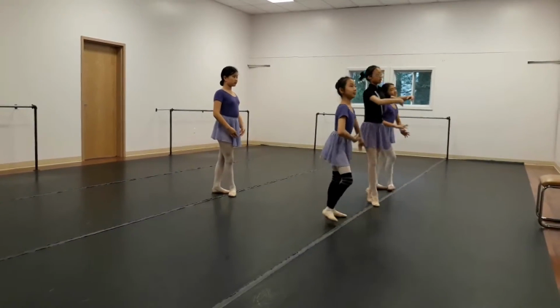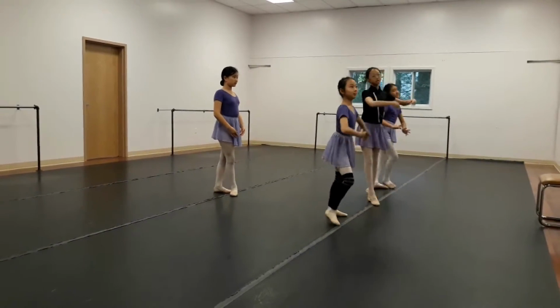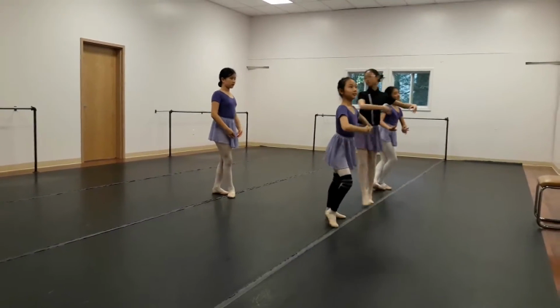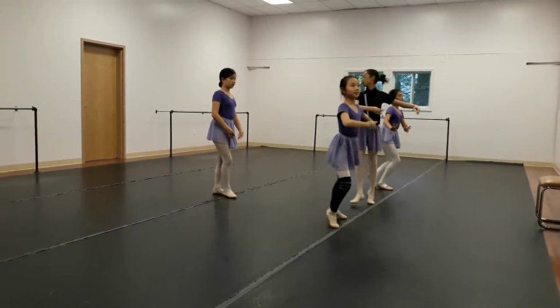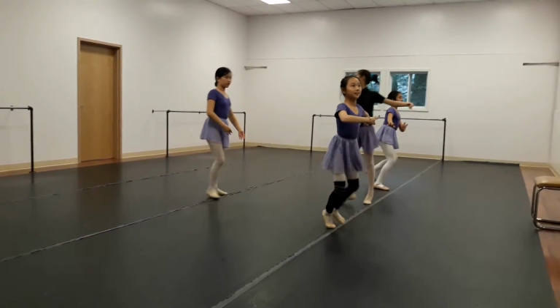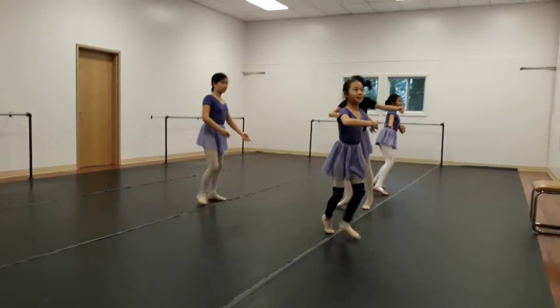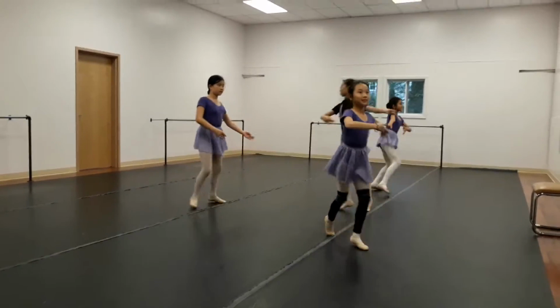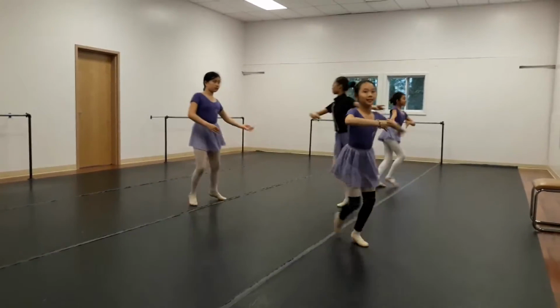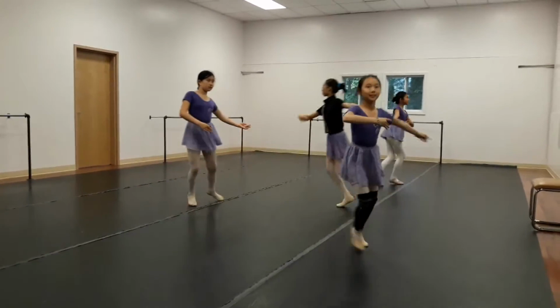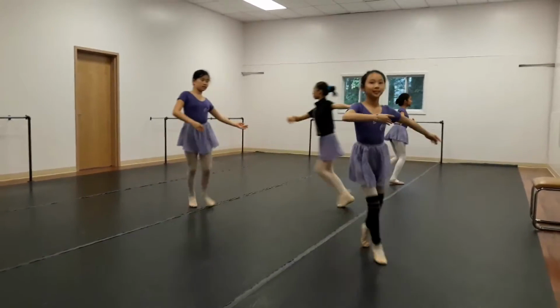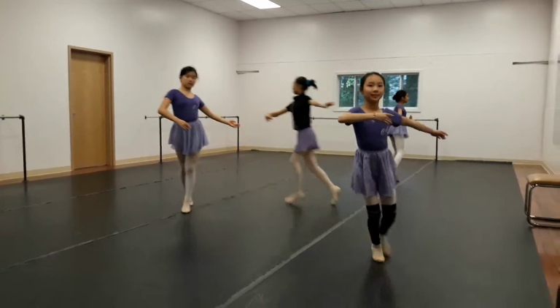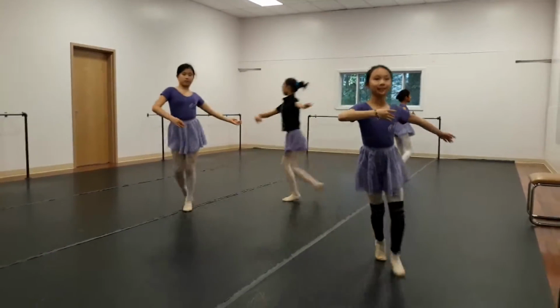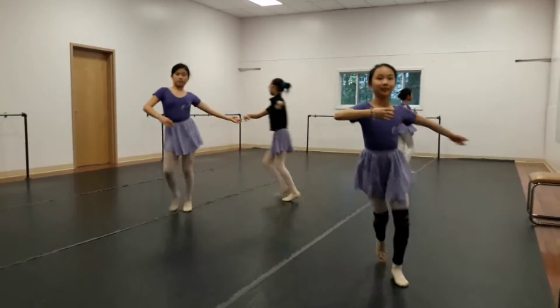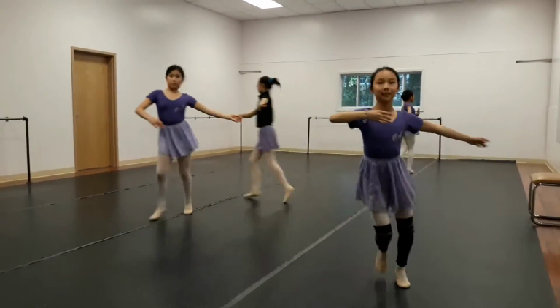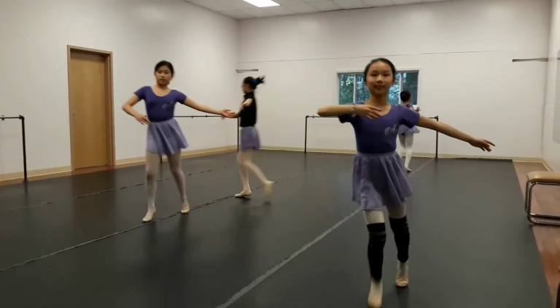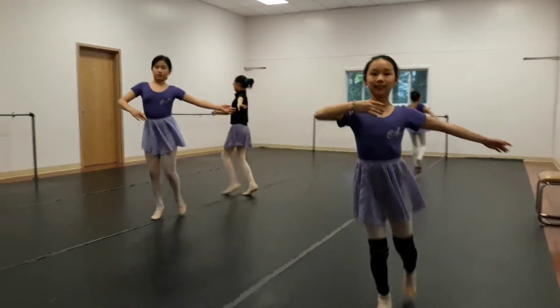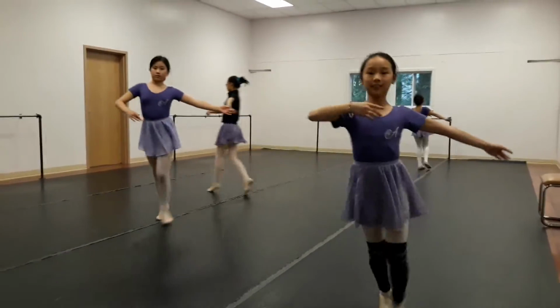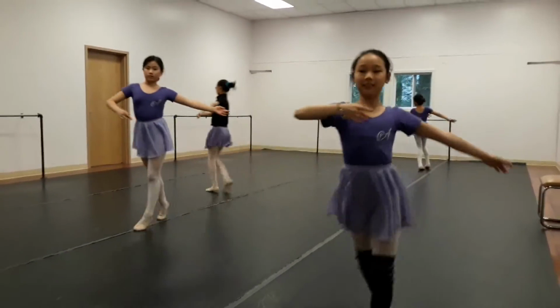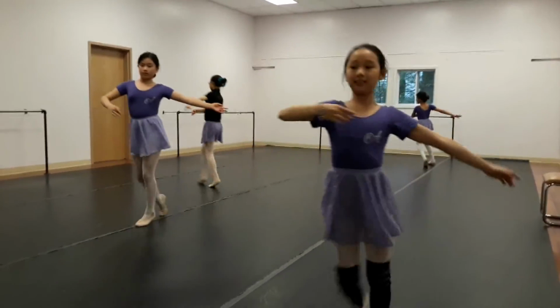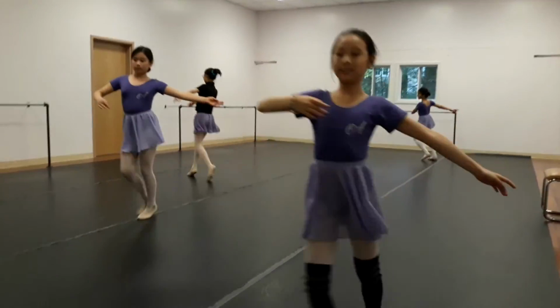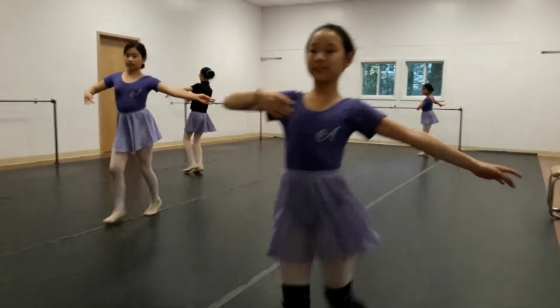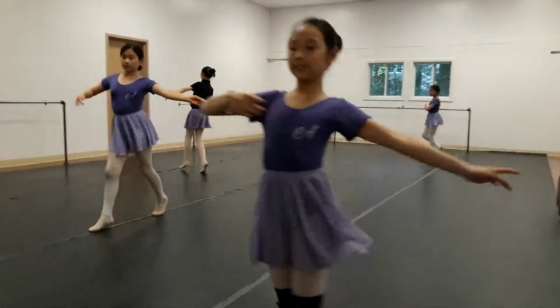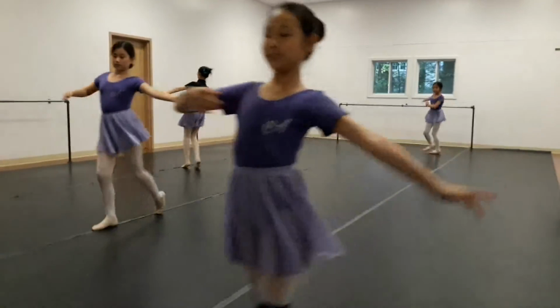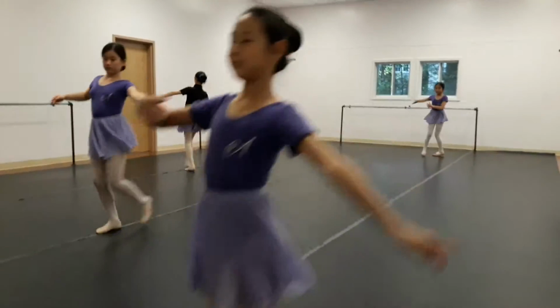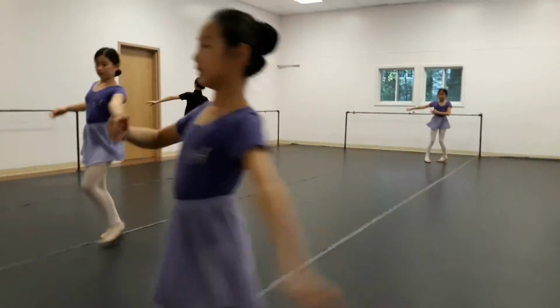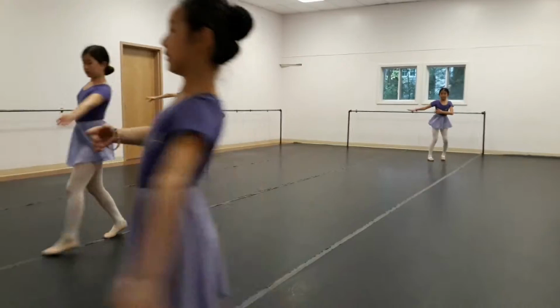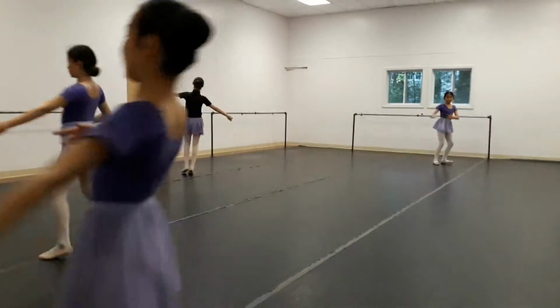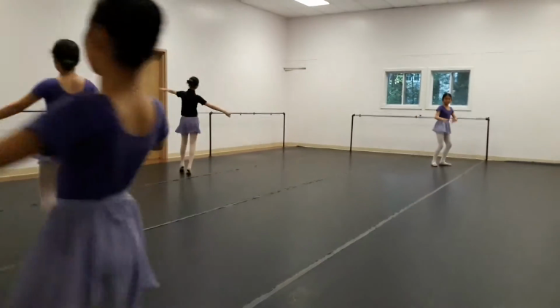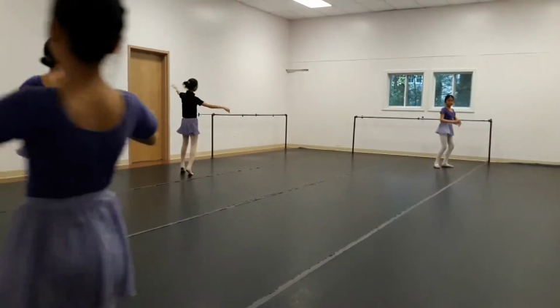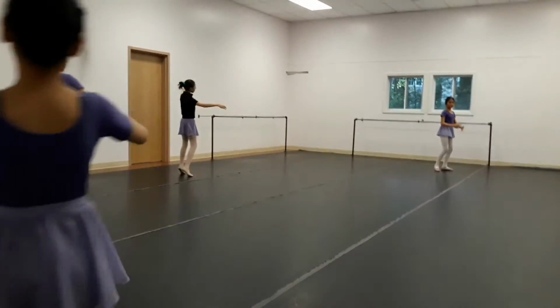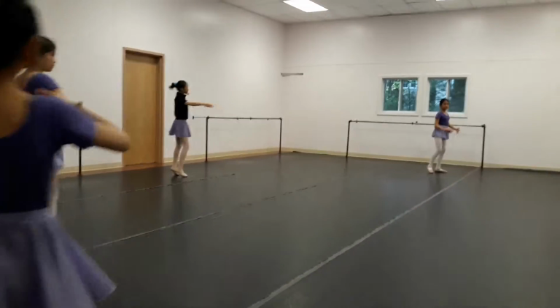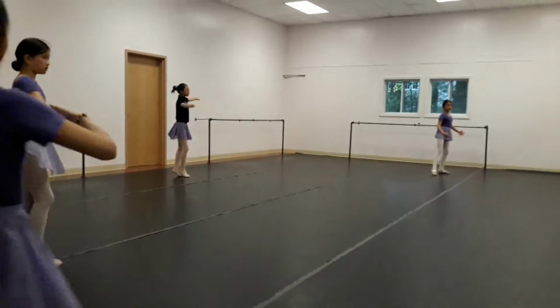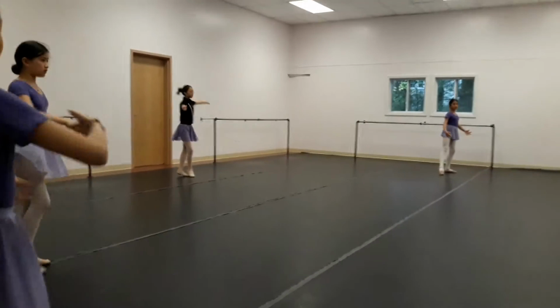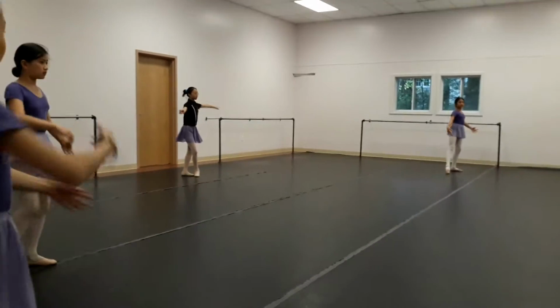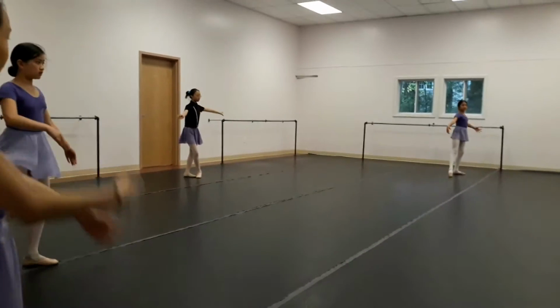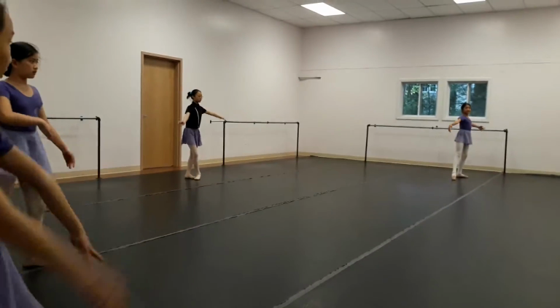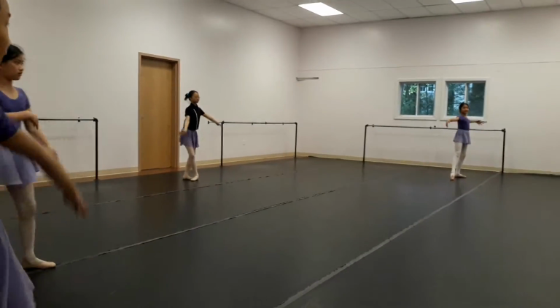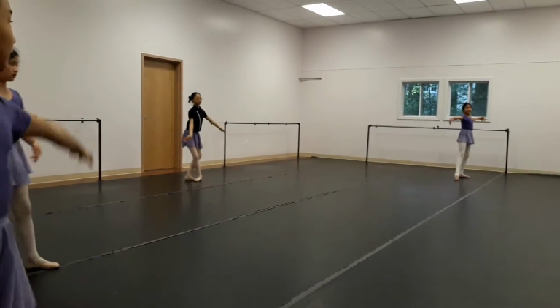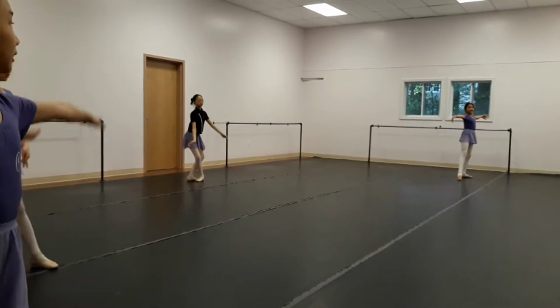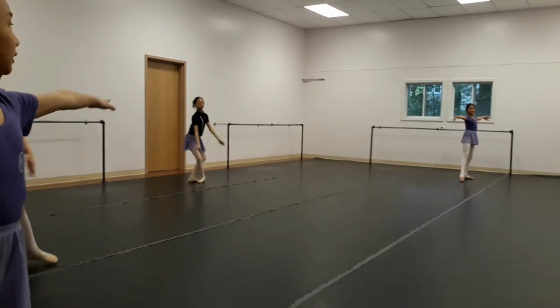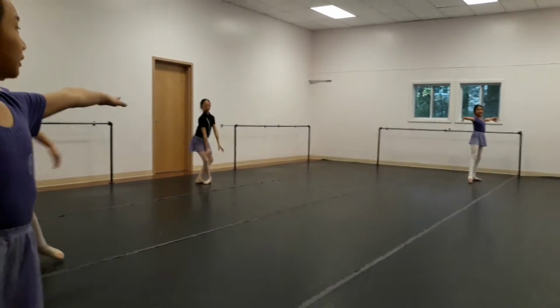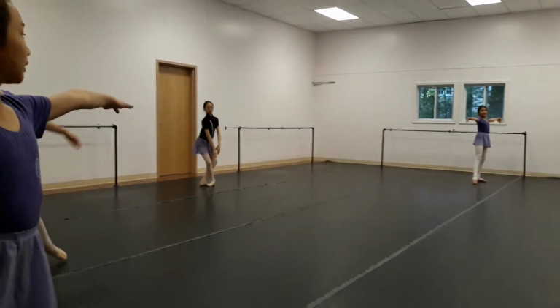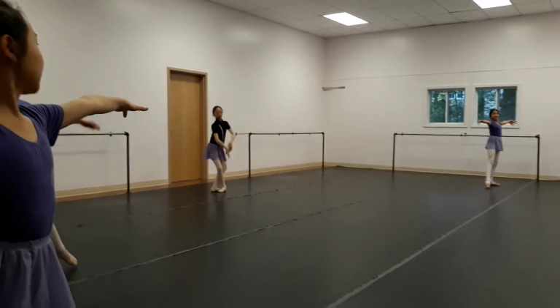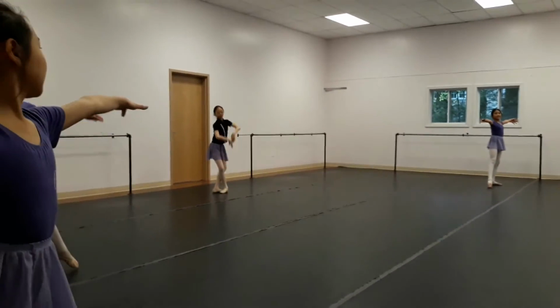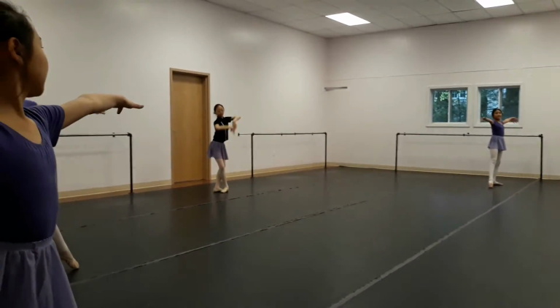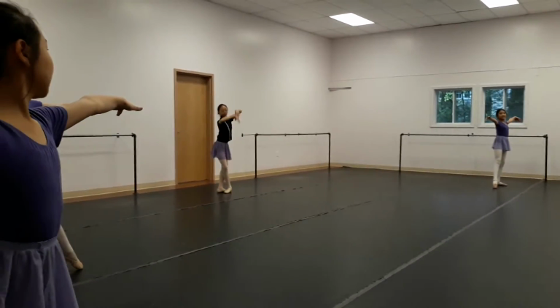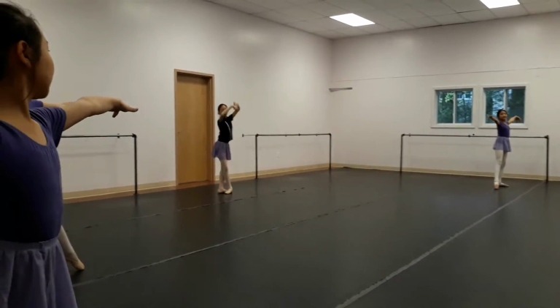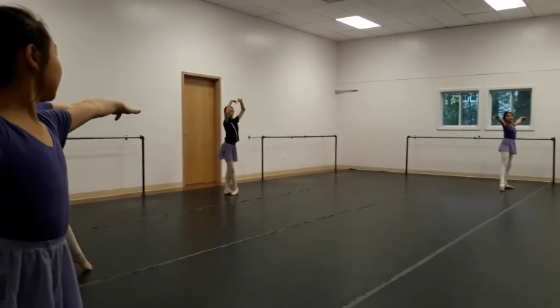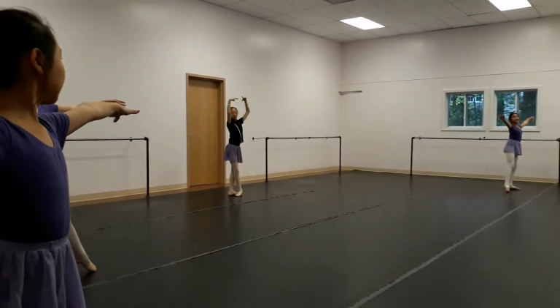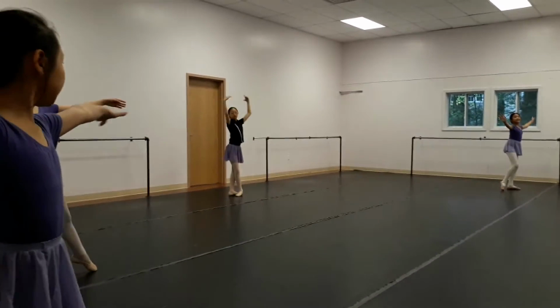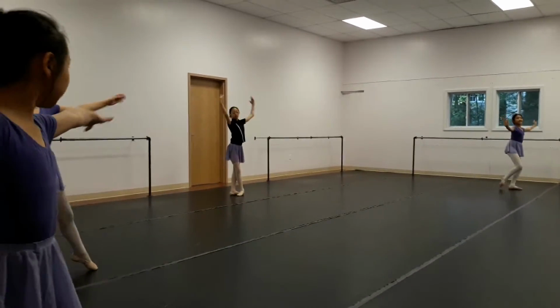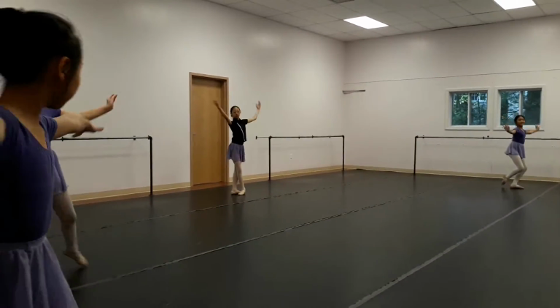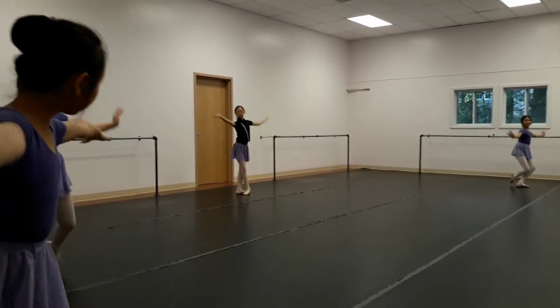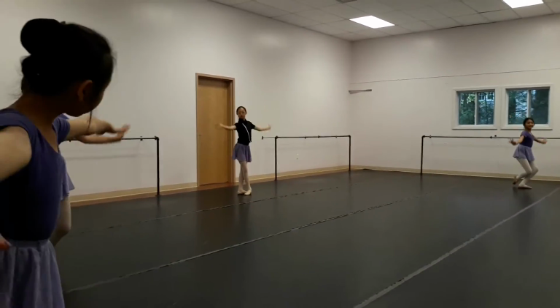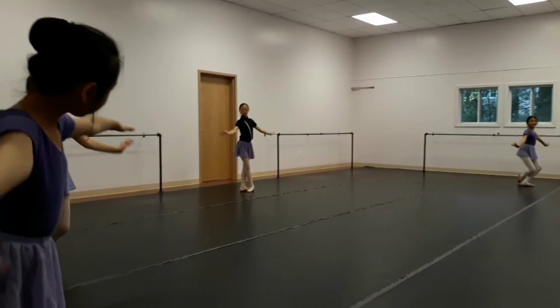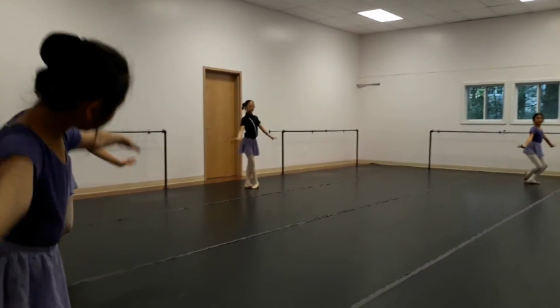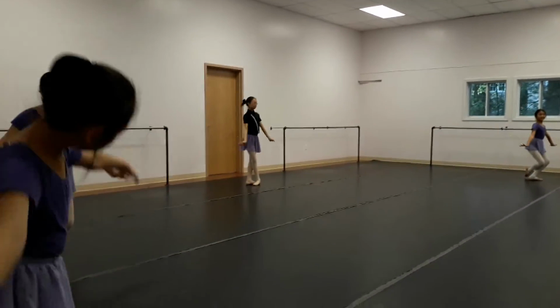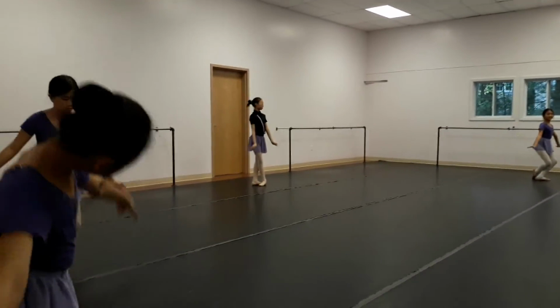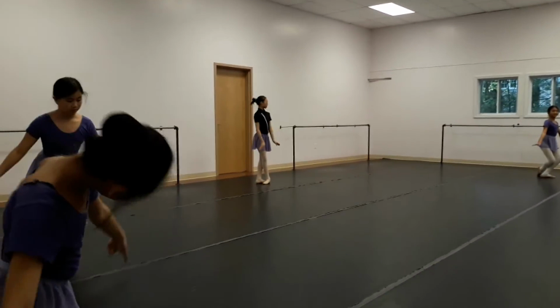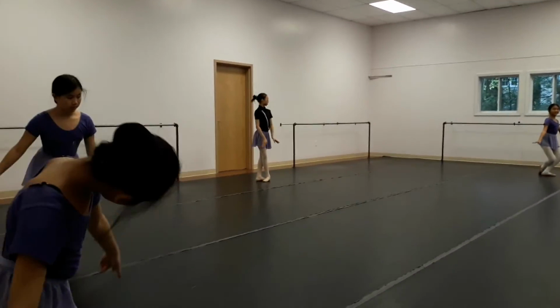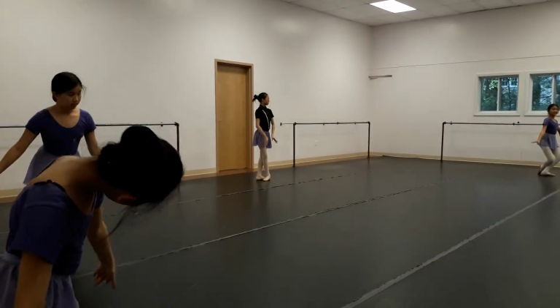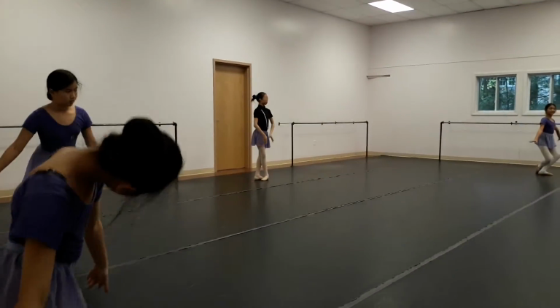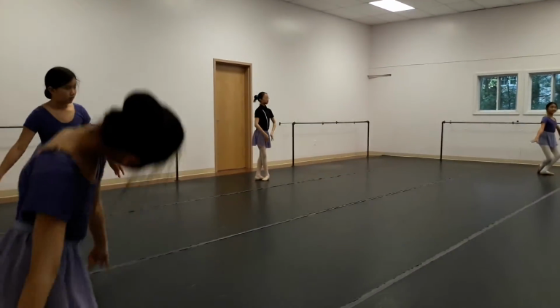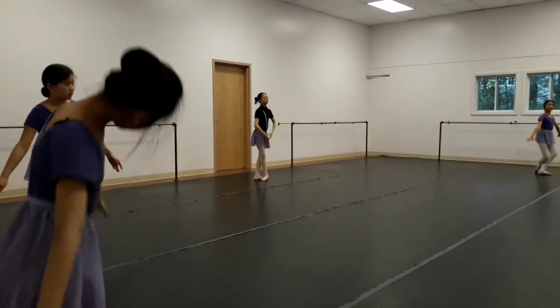Remember there's a tendu hold before this curtsy — tendu hold, and curtsy. That's it.